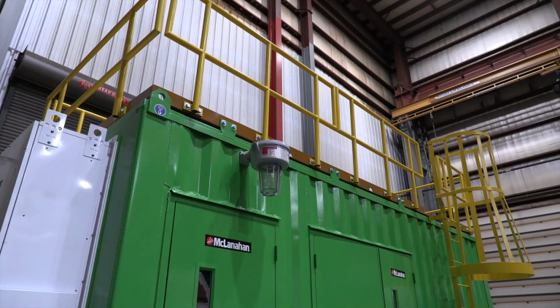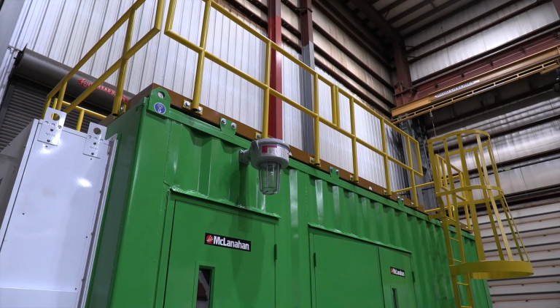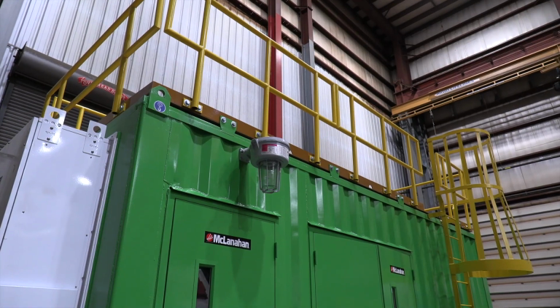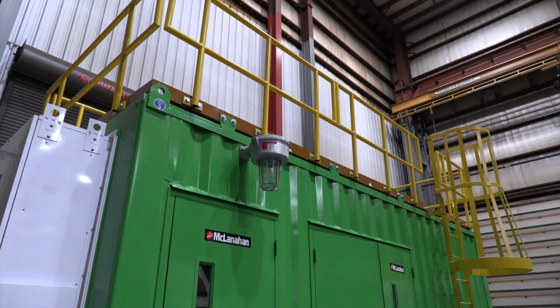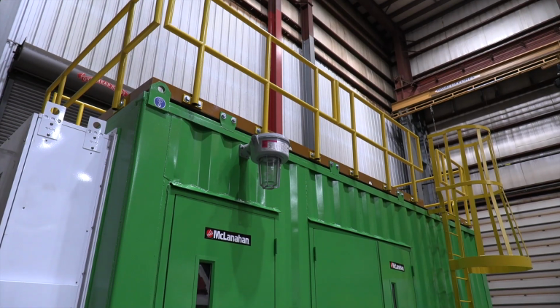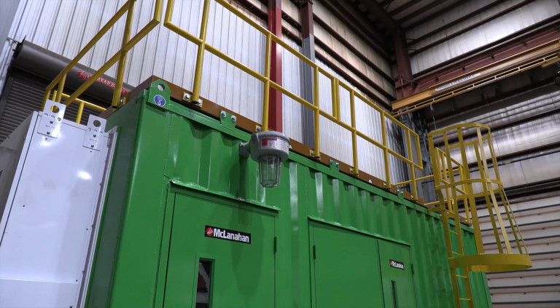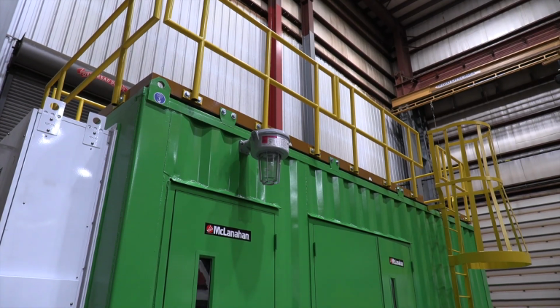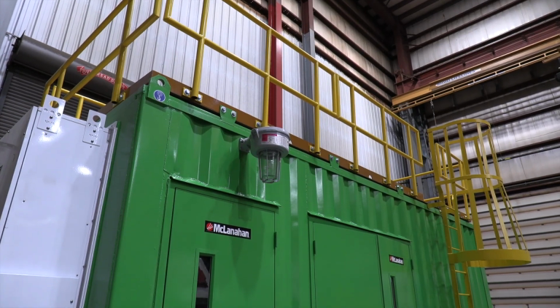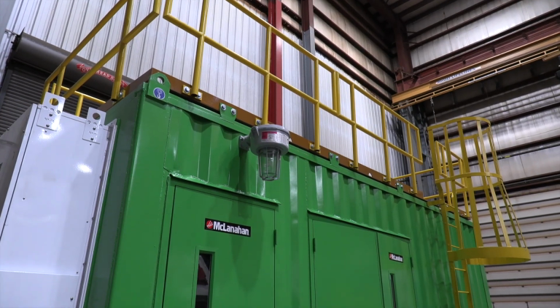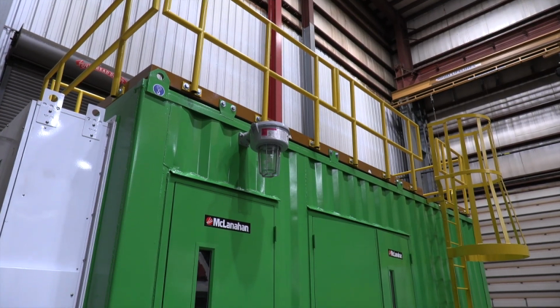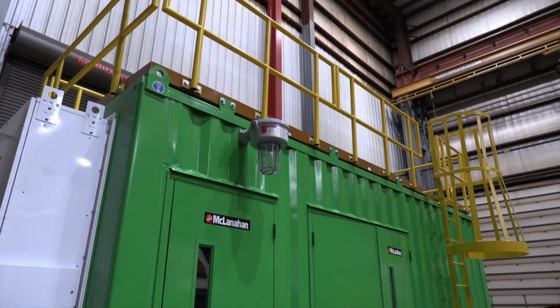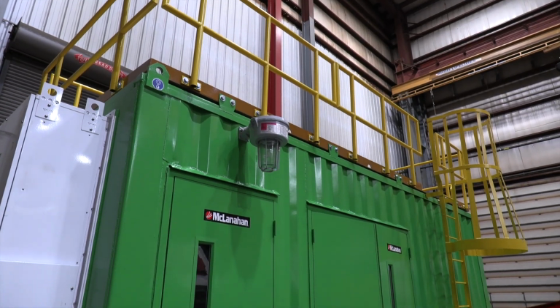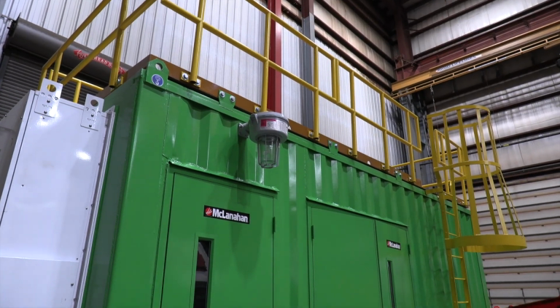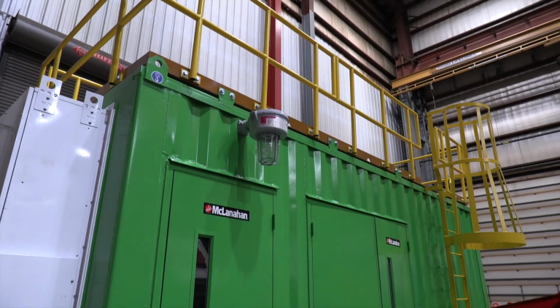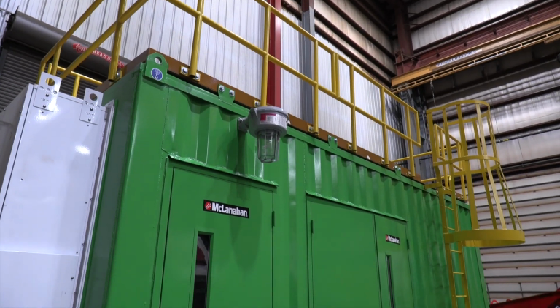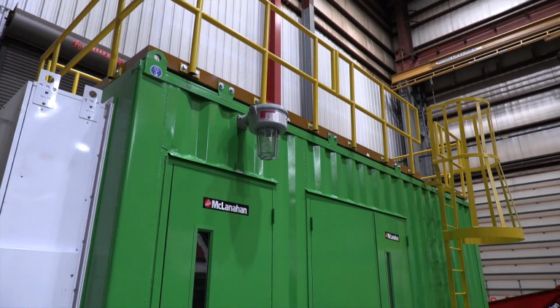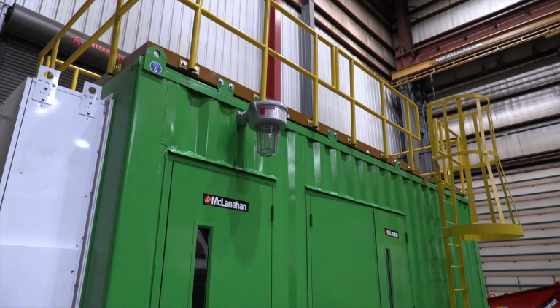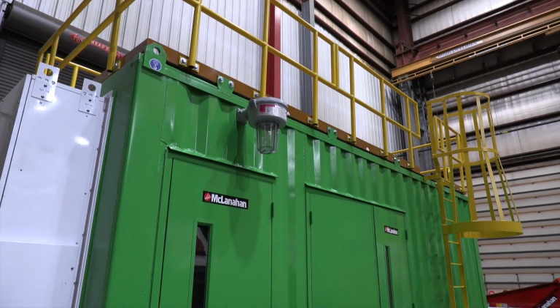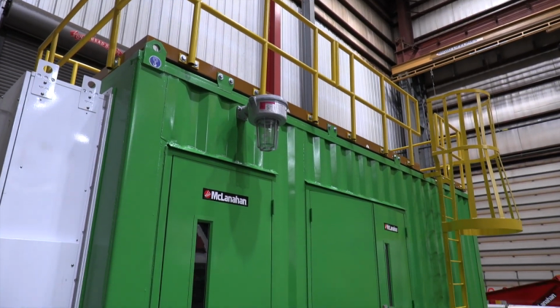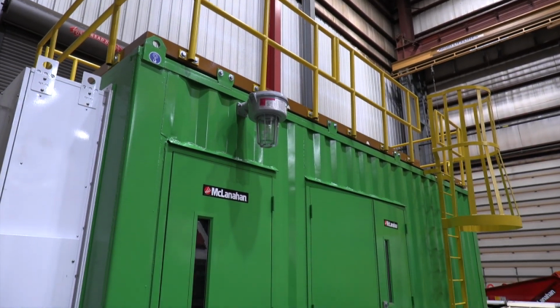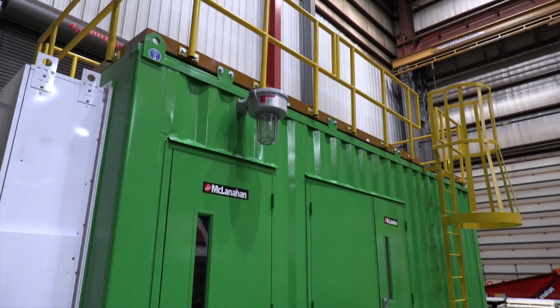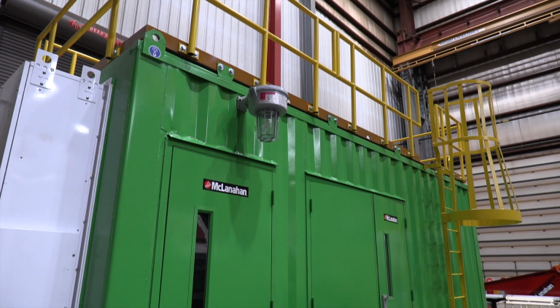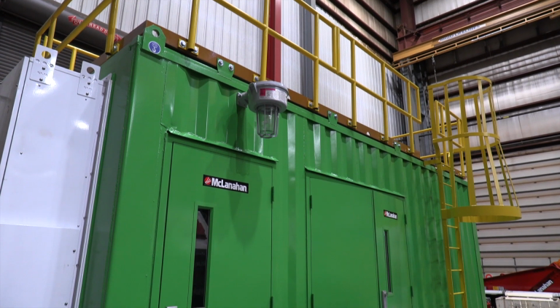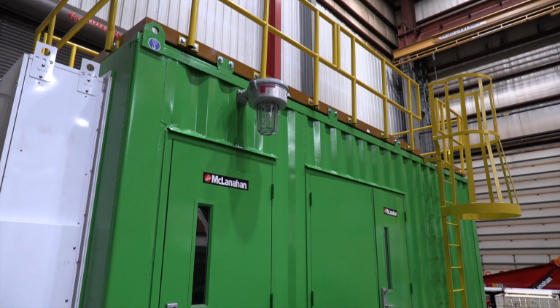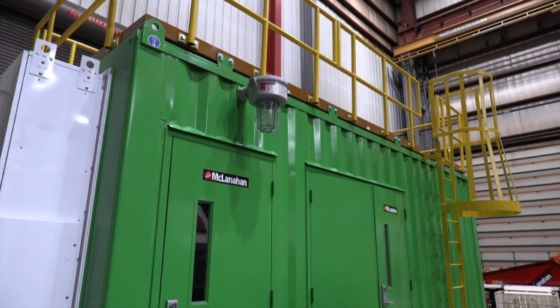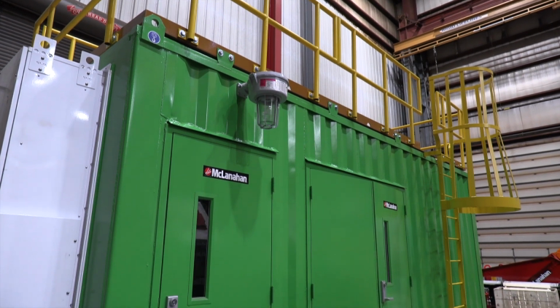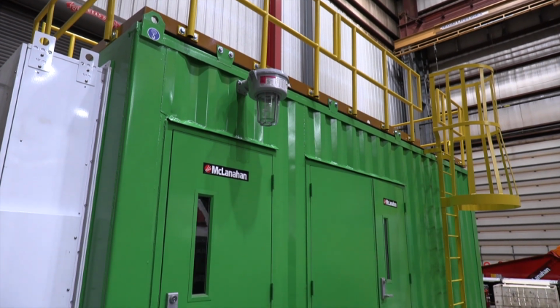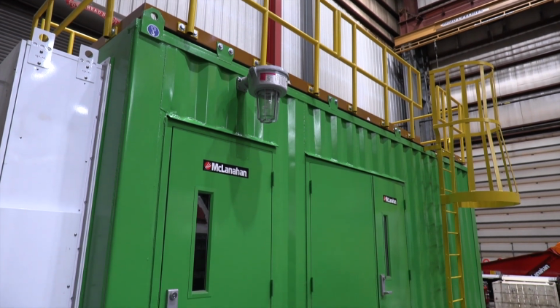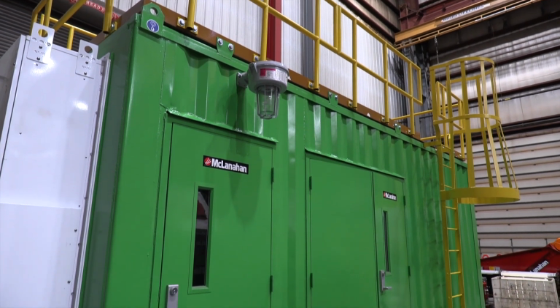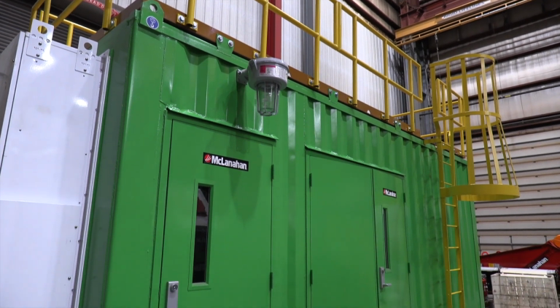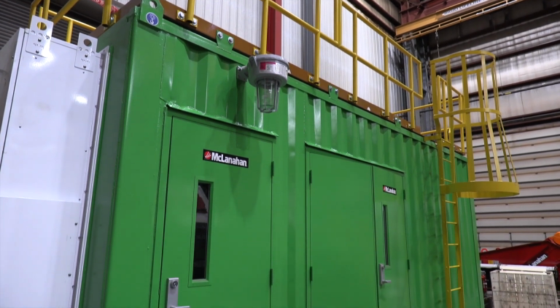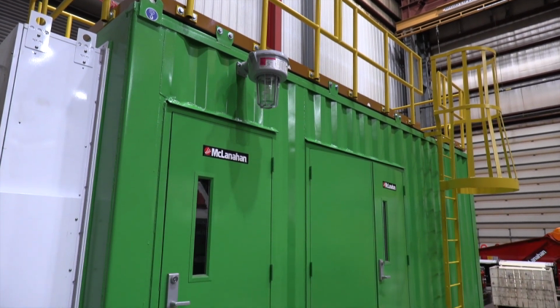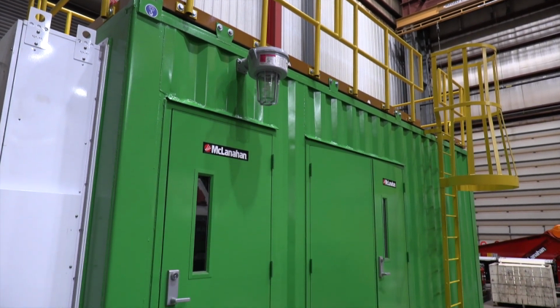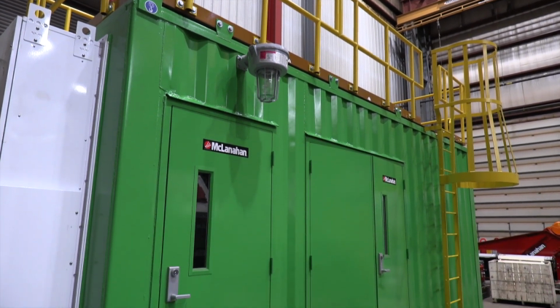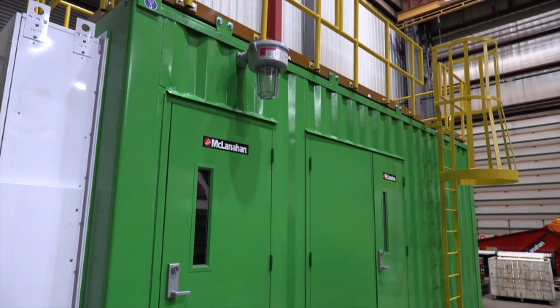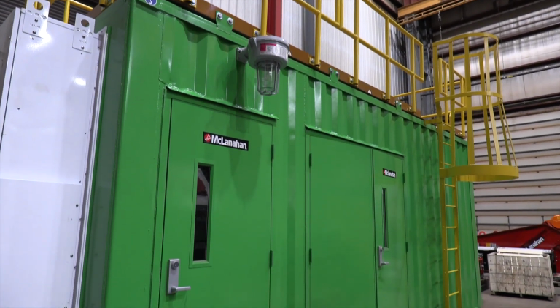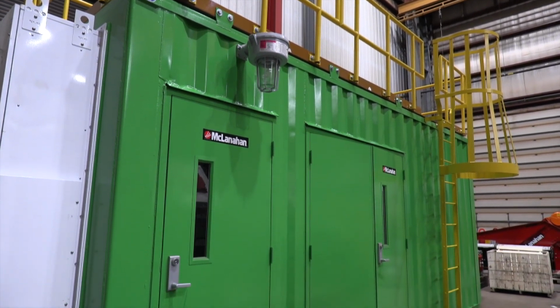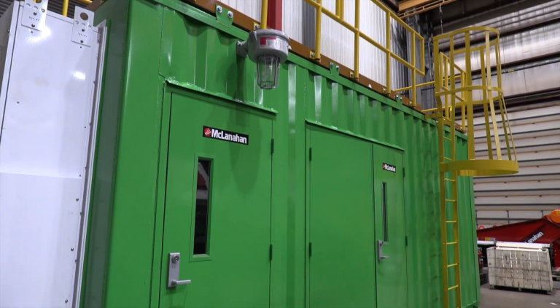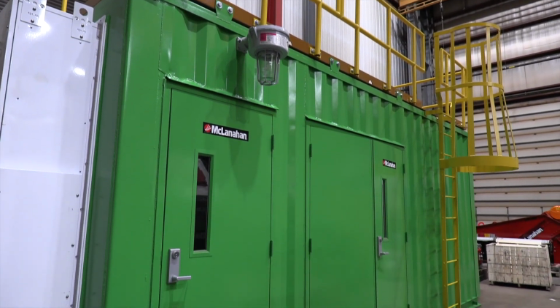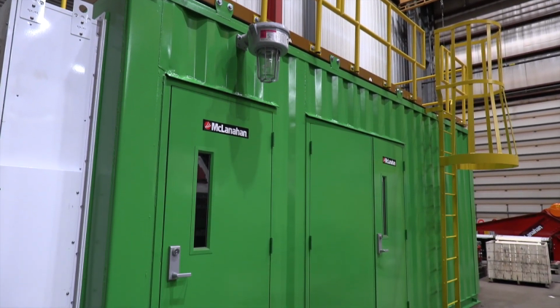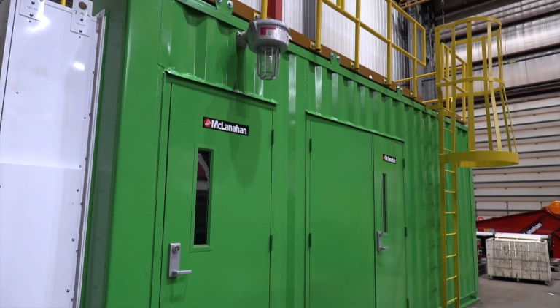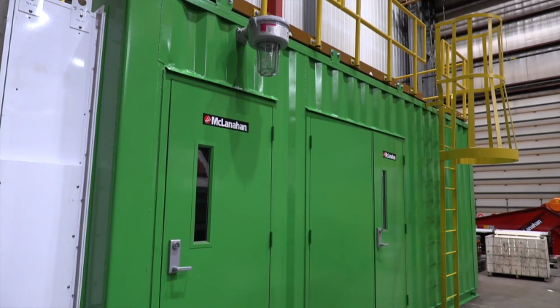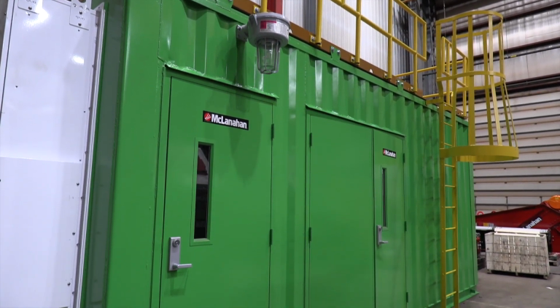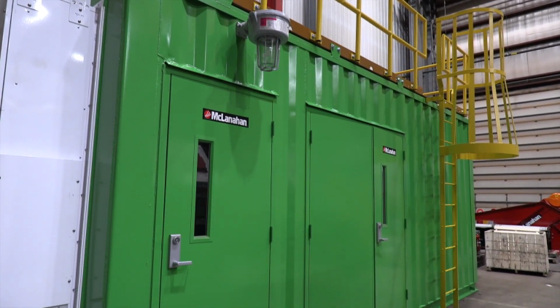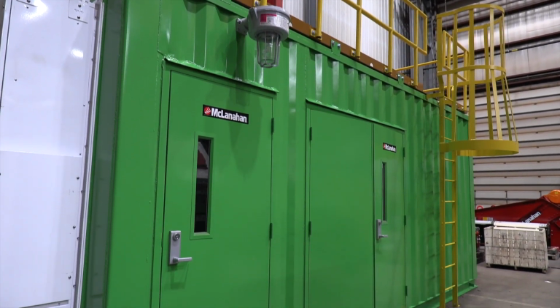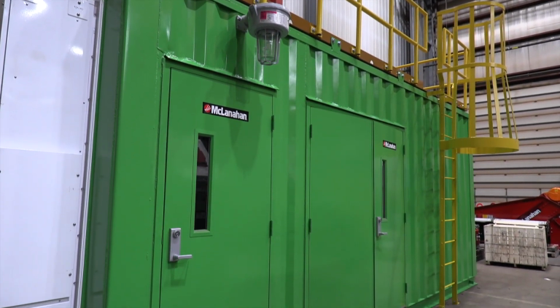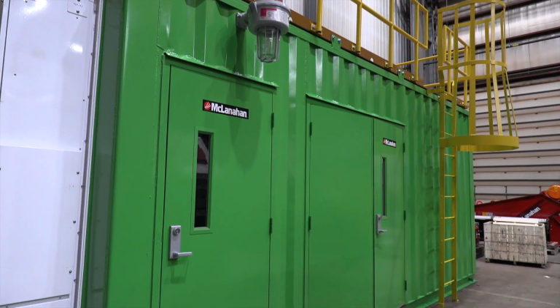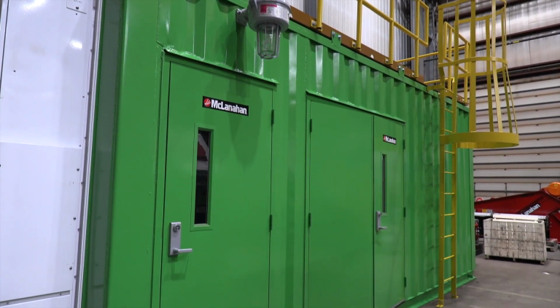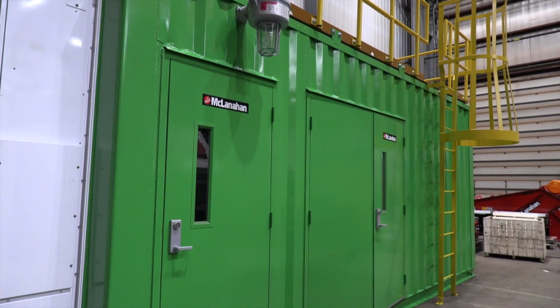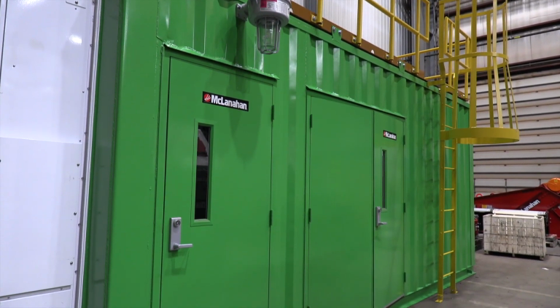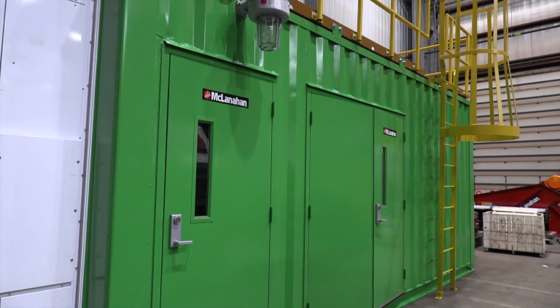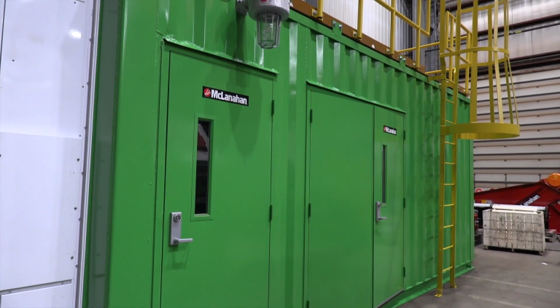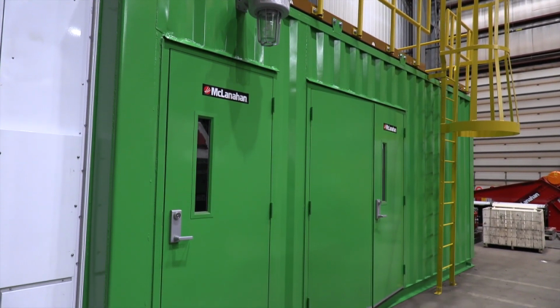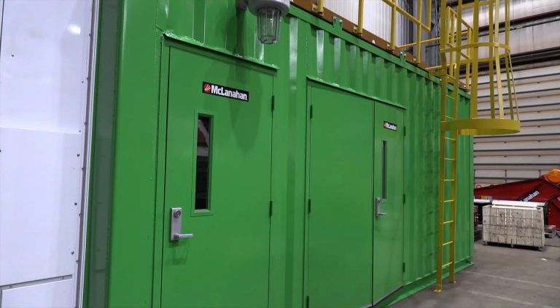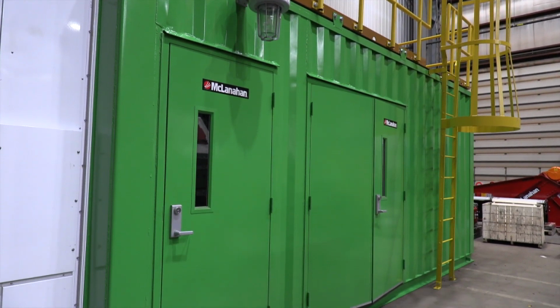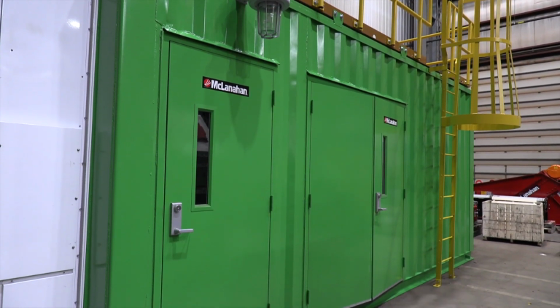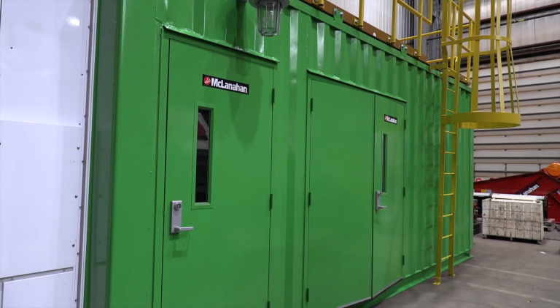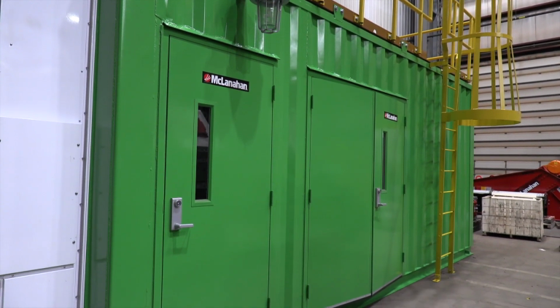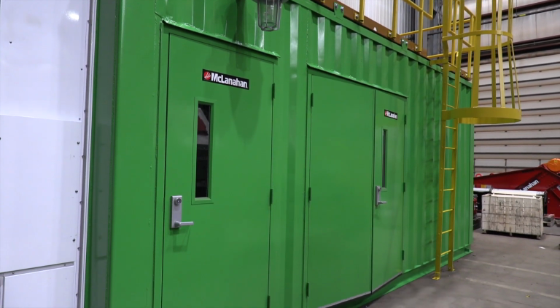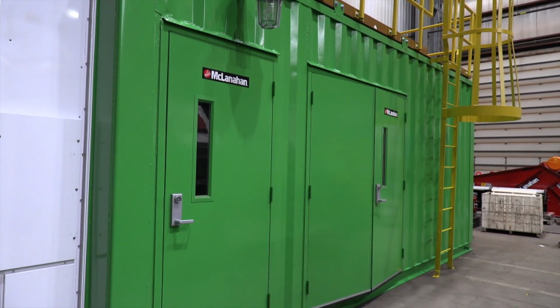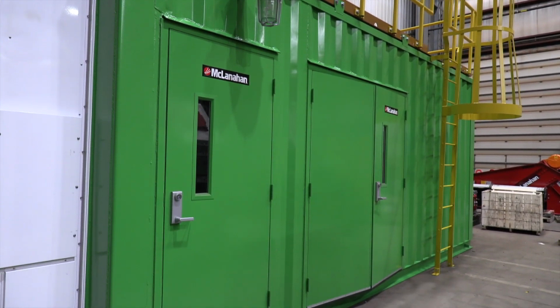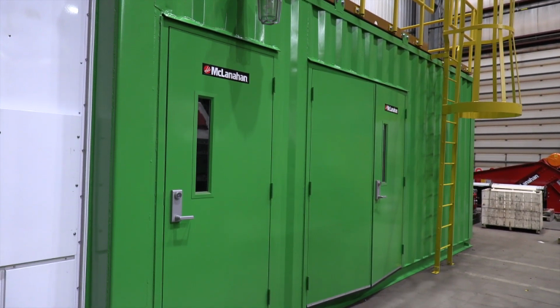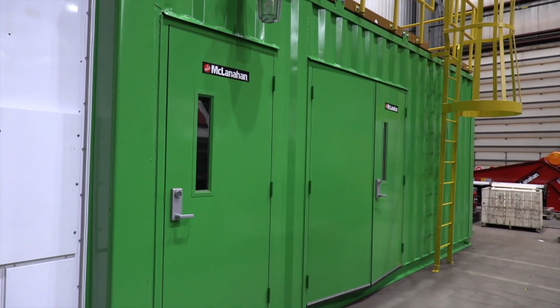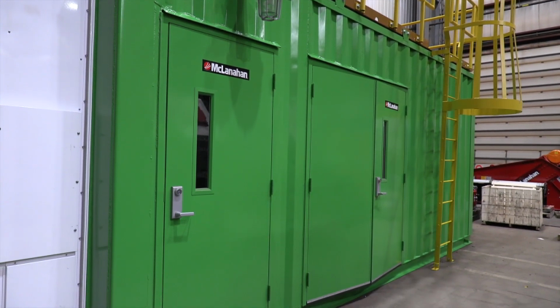We try to do as much of the work in the shop as we can, just to minimize what needs to be done in the field to finish the installation.